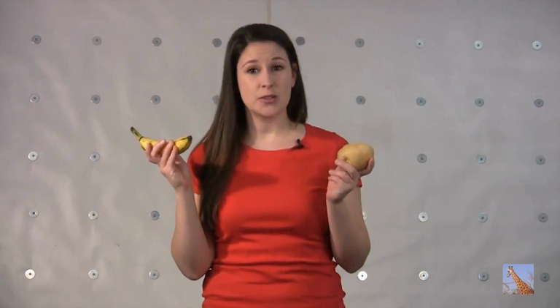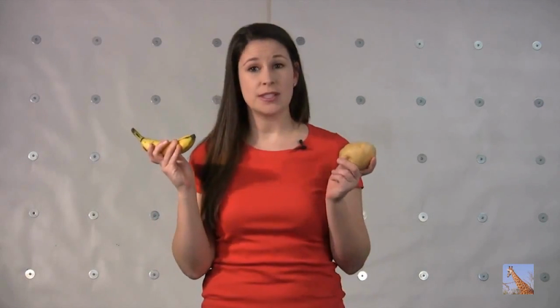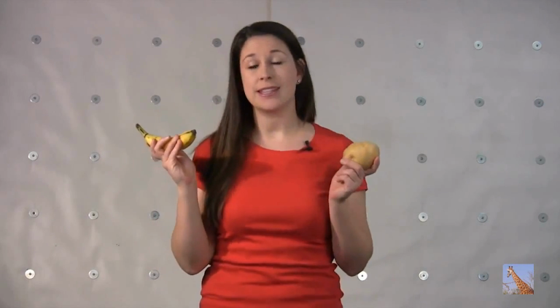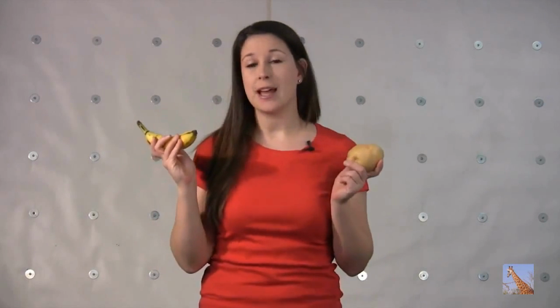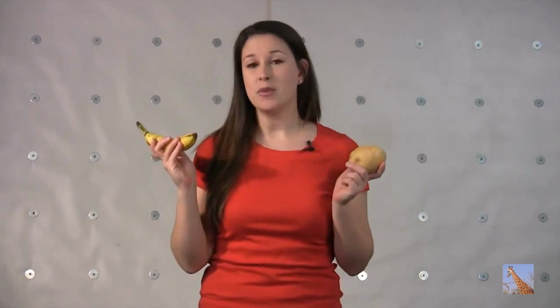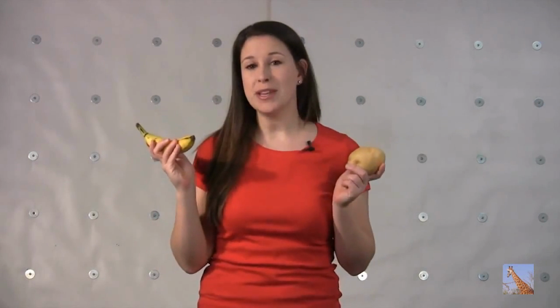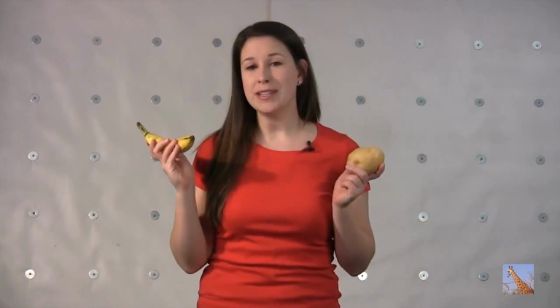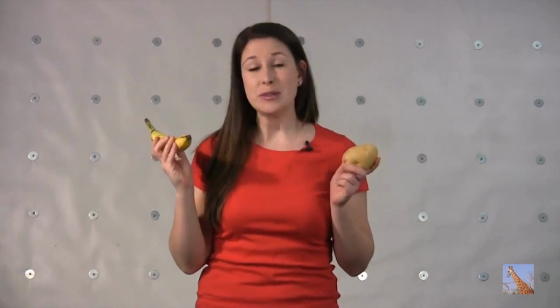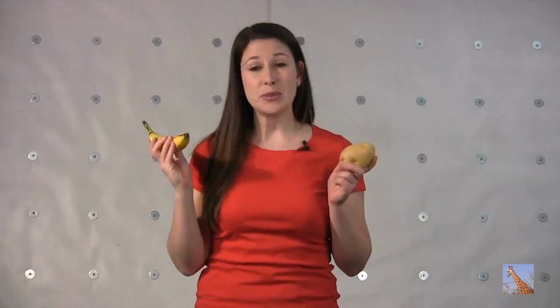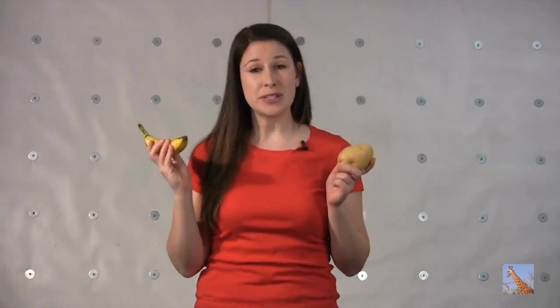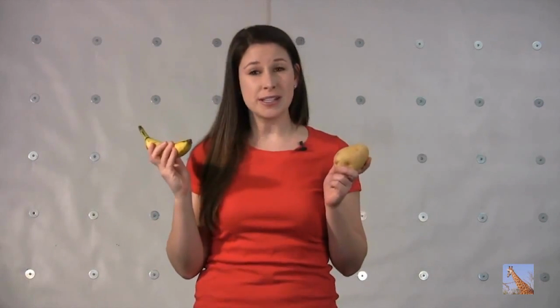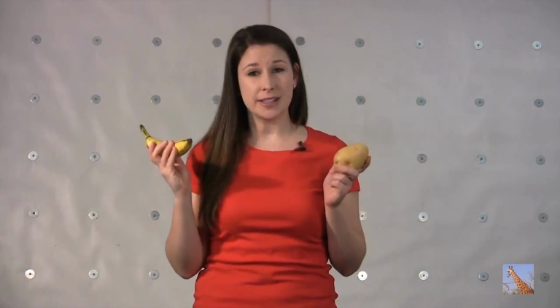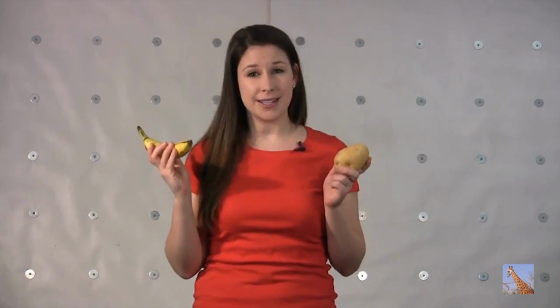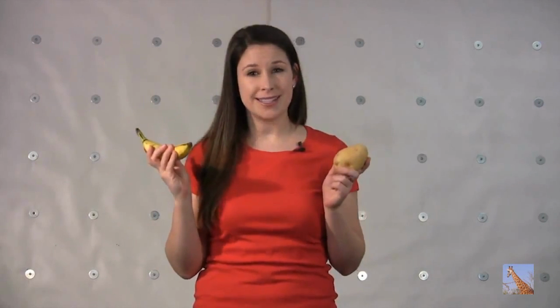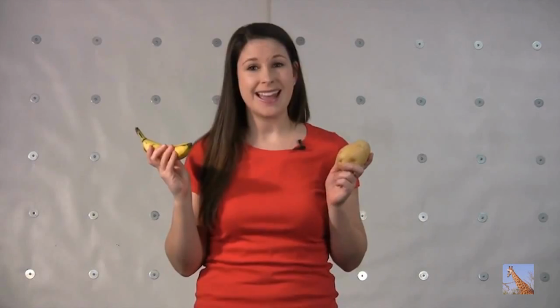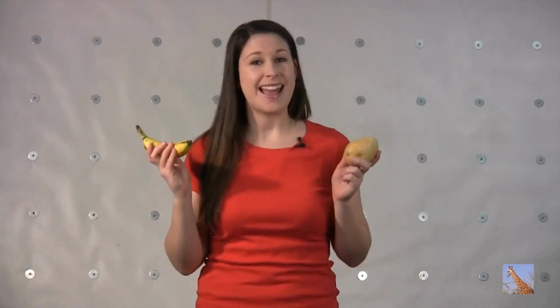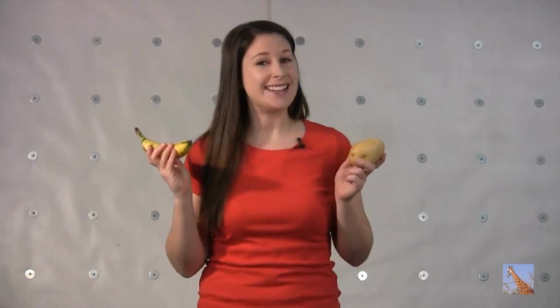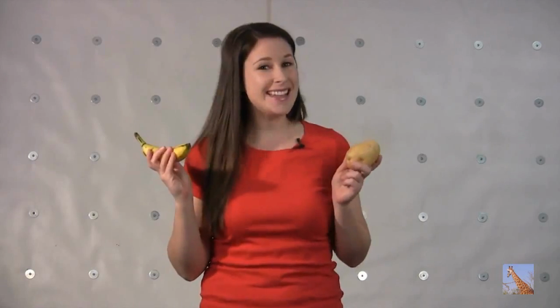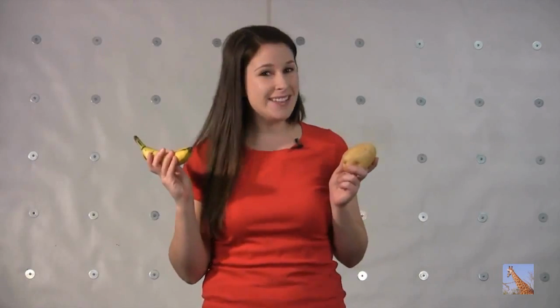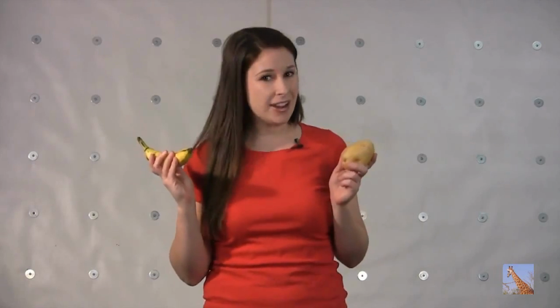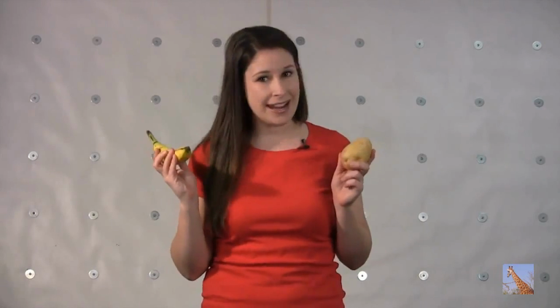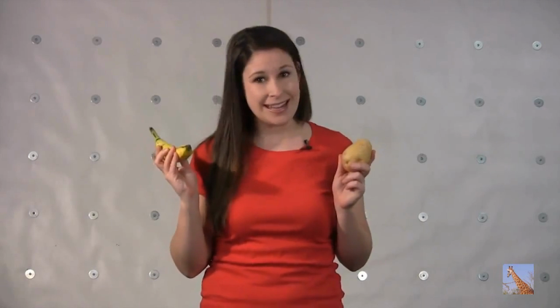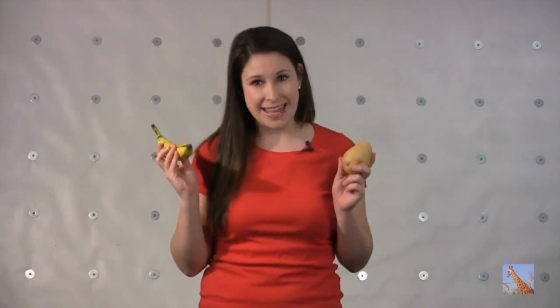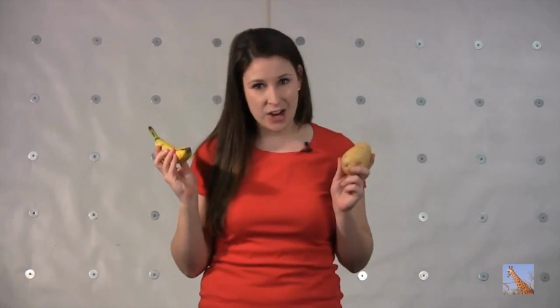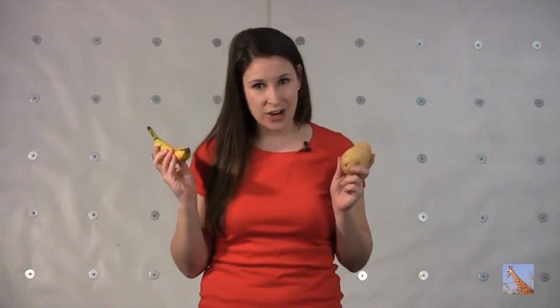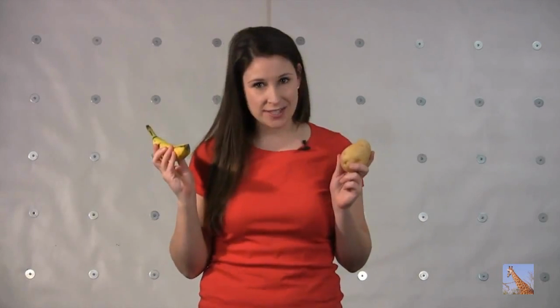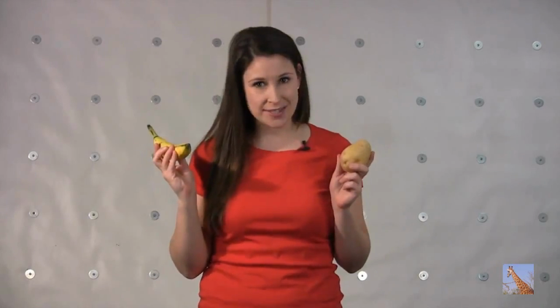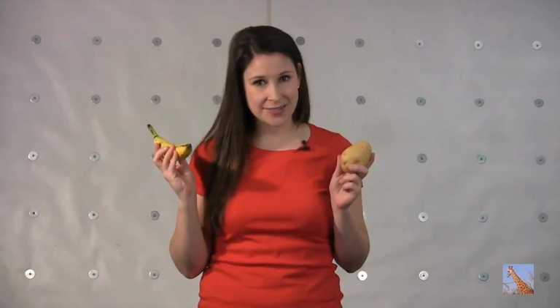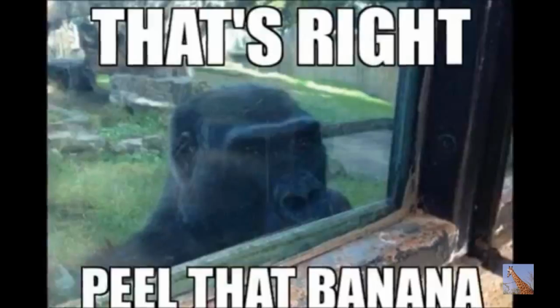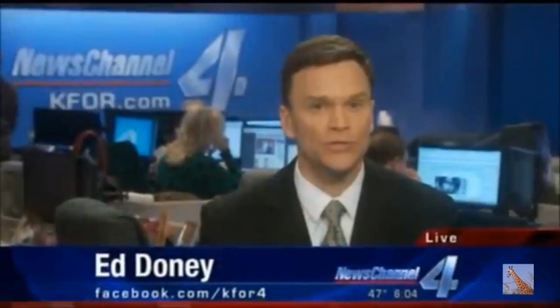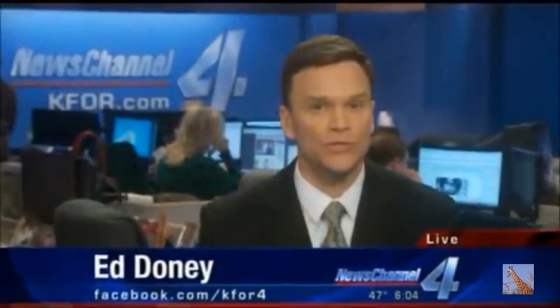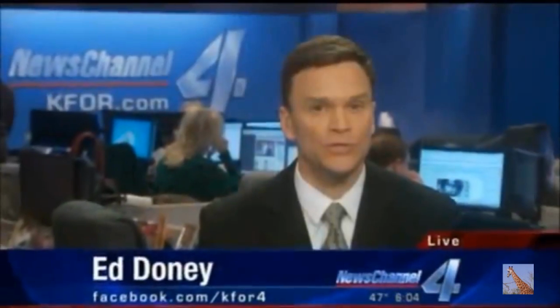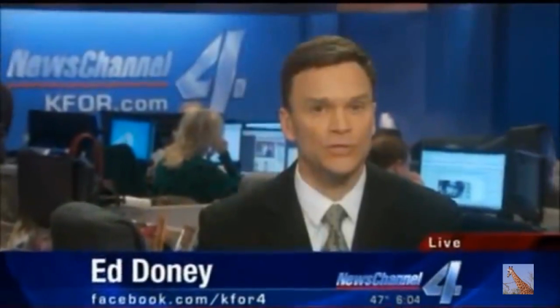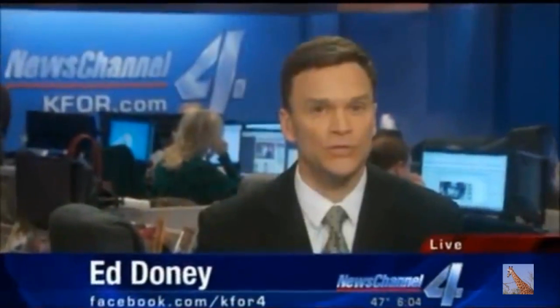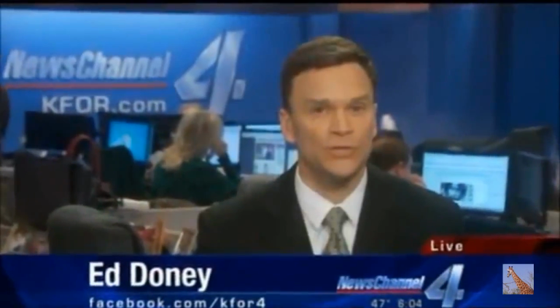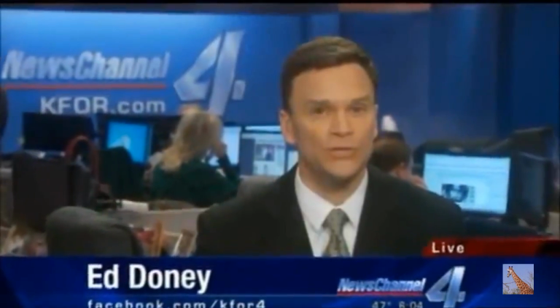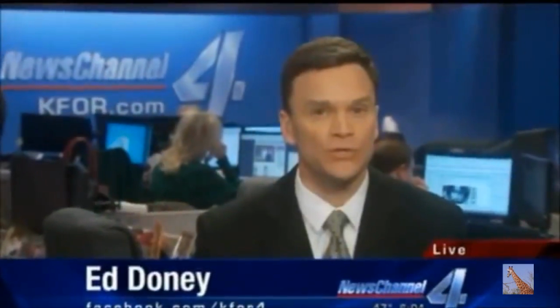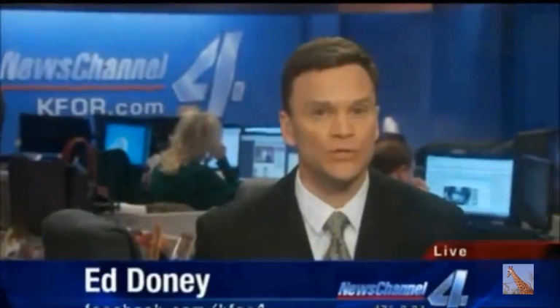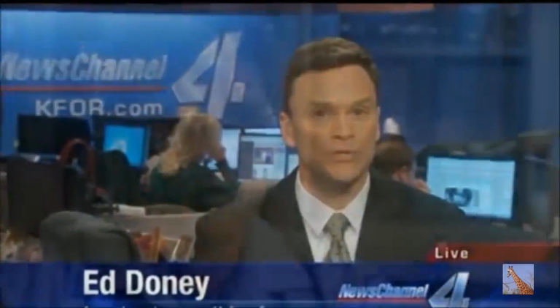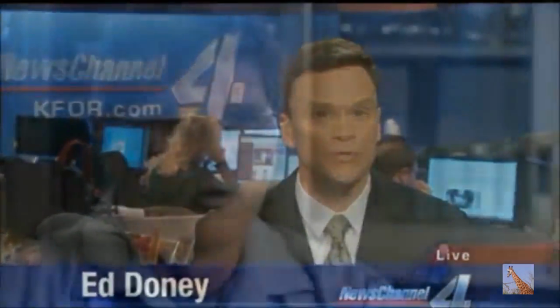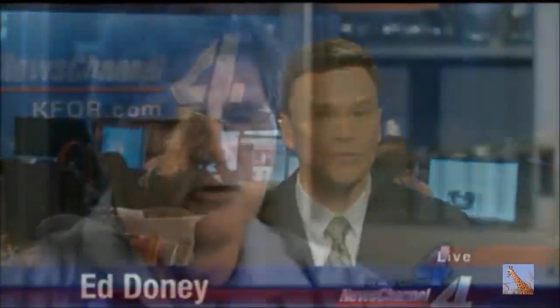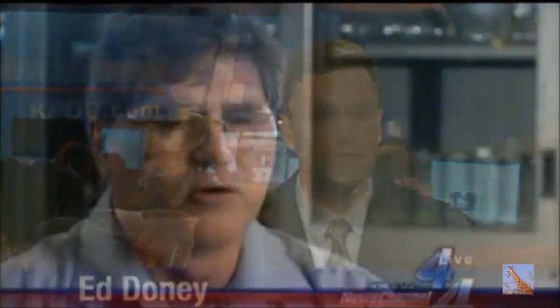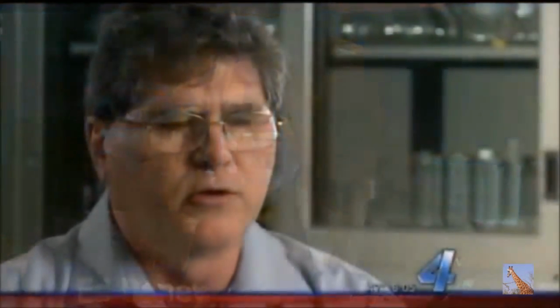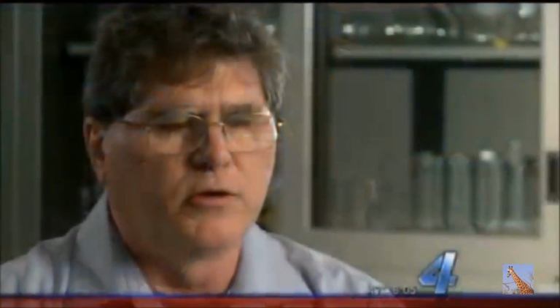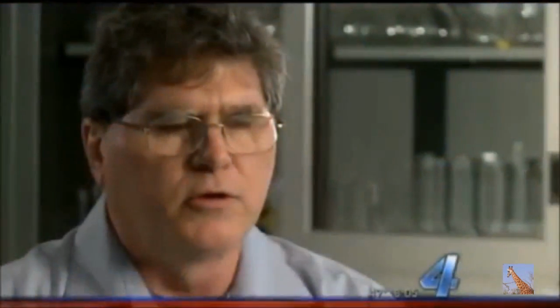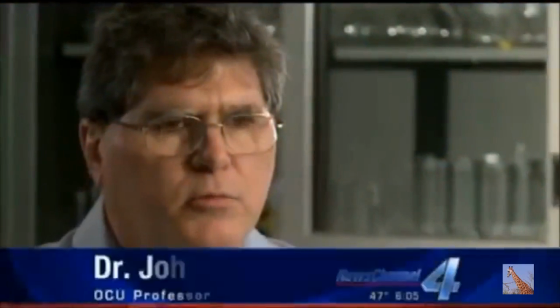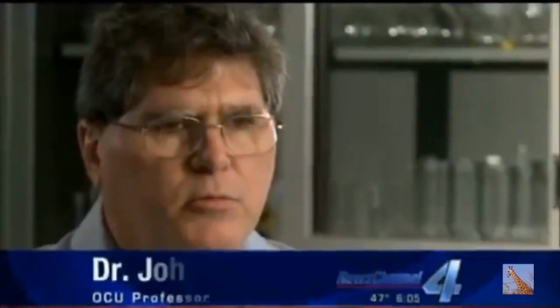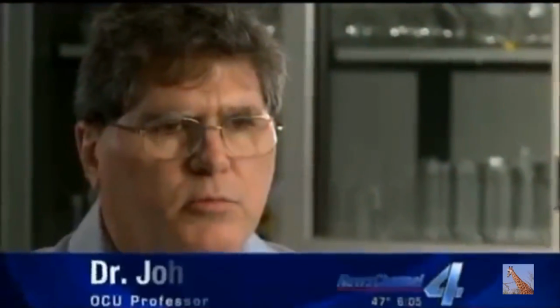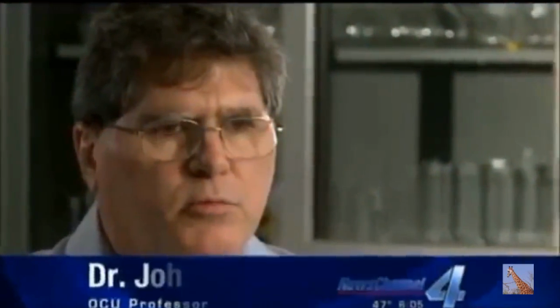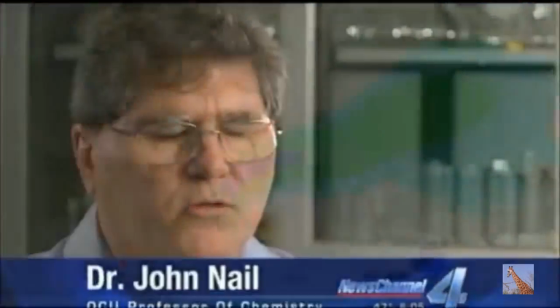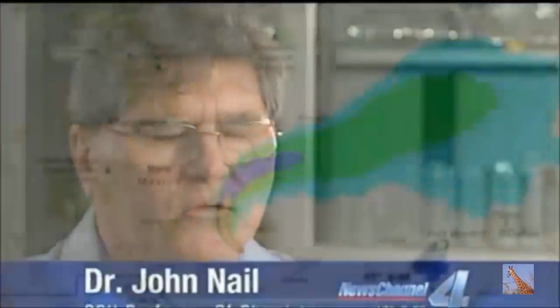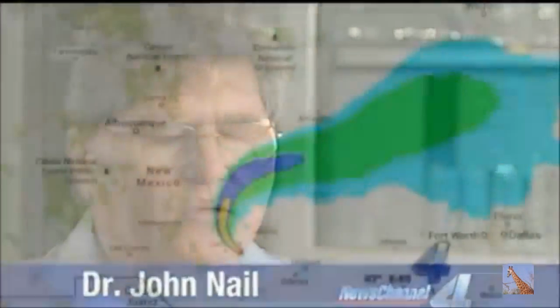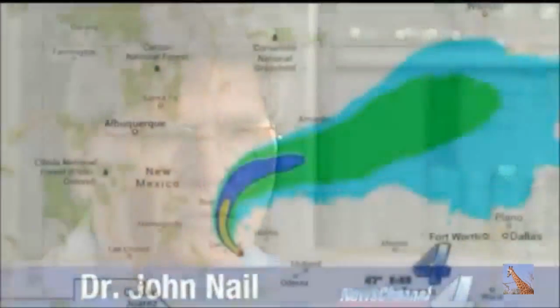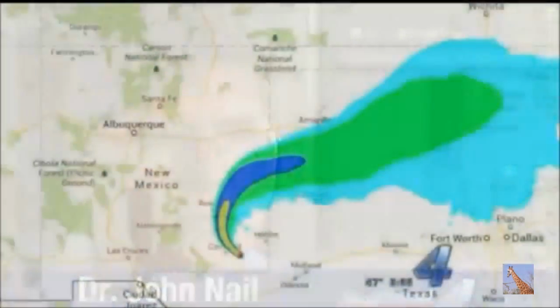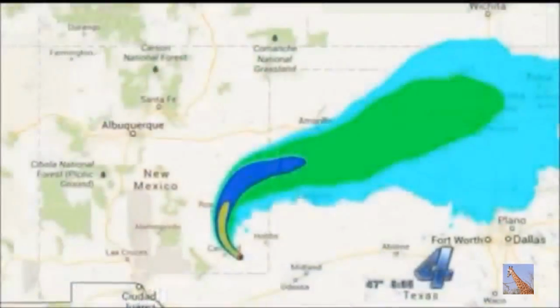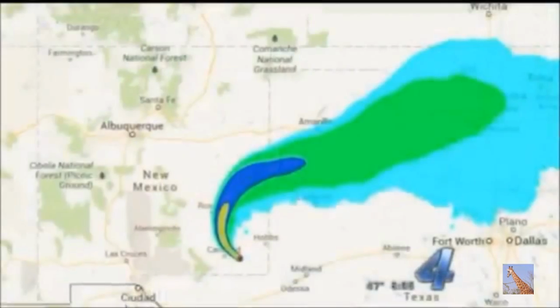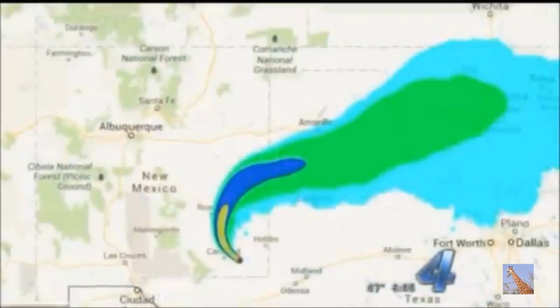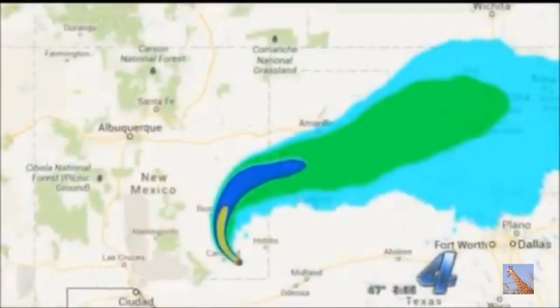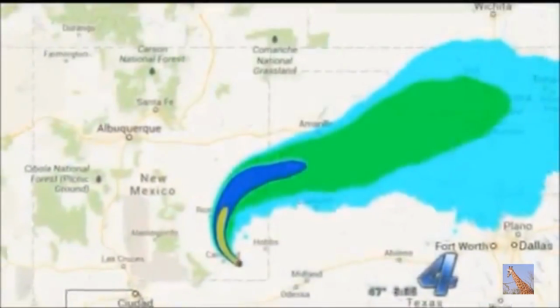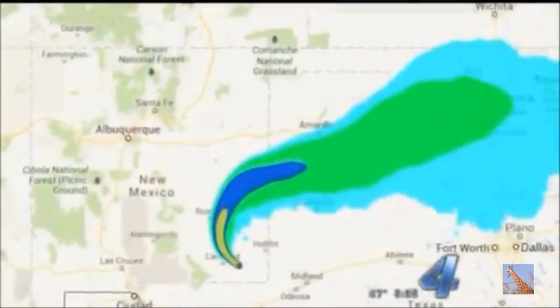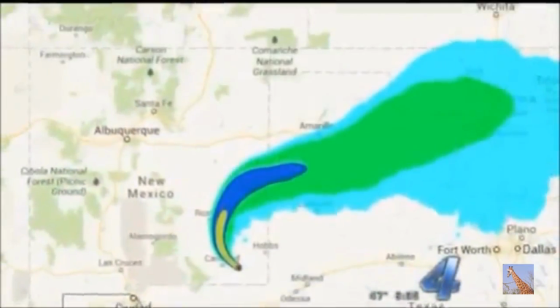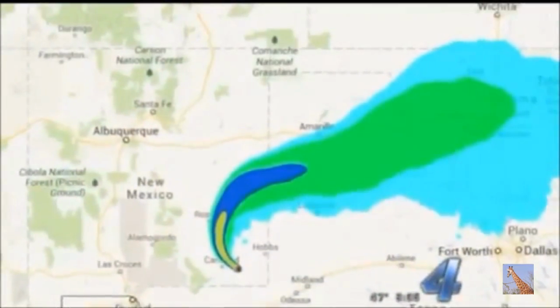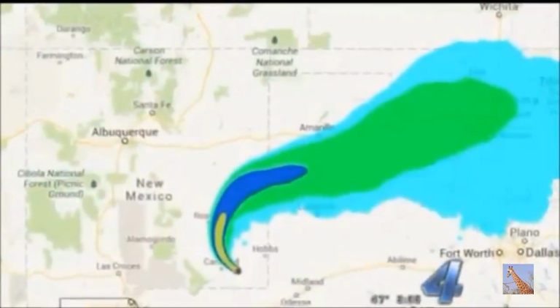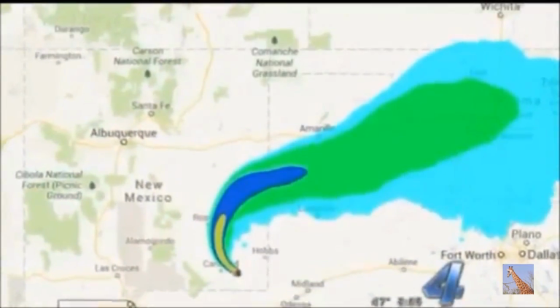Other naturally radioactive foods include bananas, potatoes, lima beans, Brazil nuts, and even carrots.